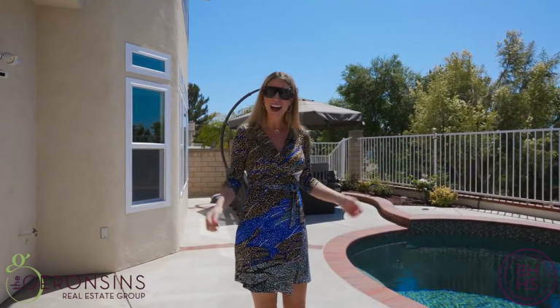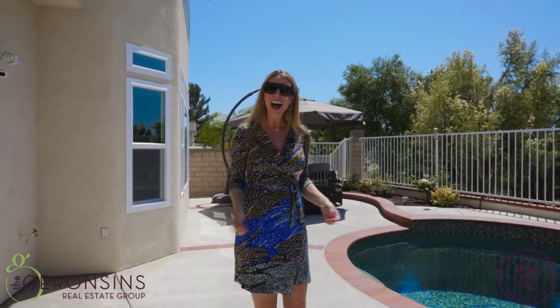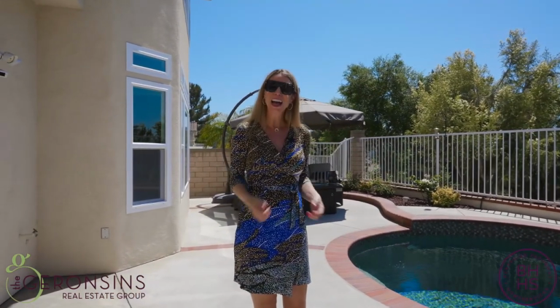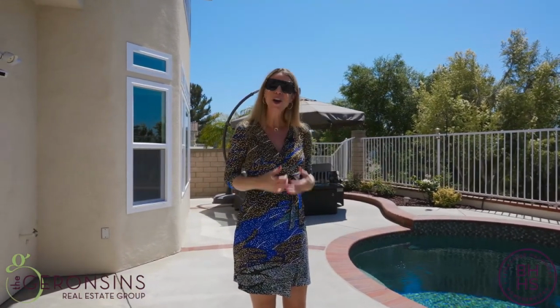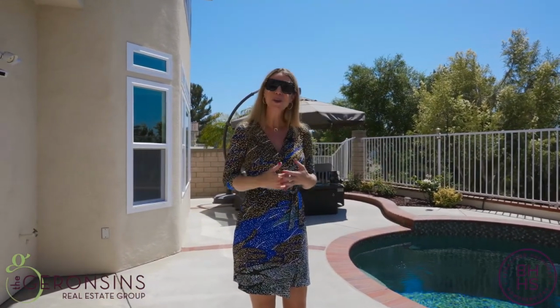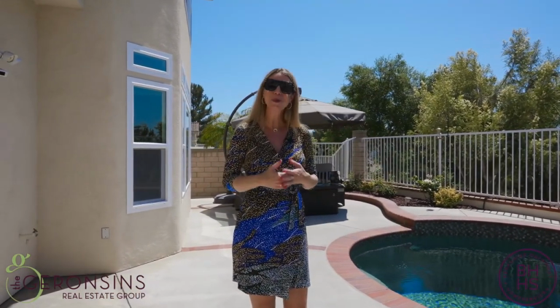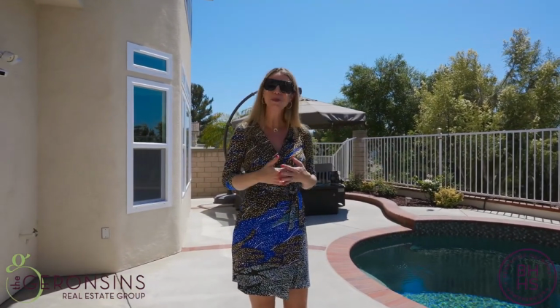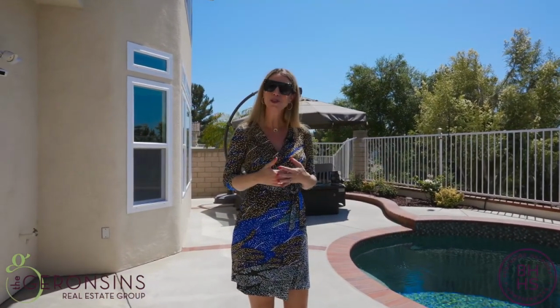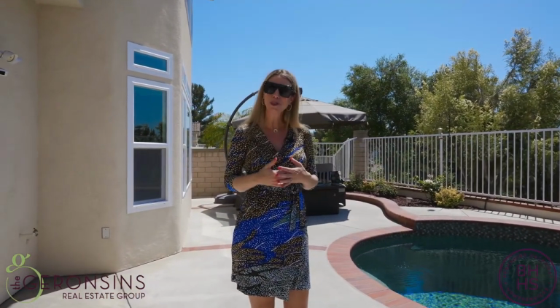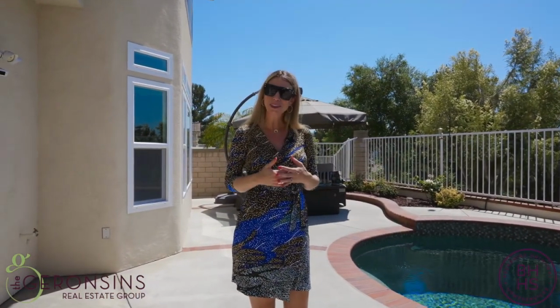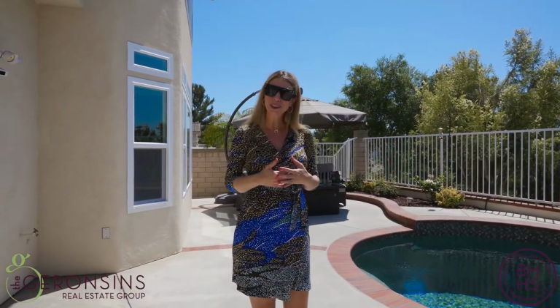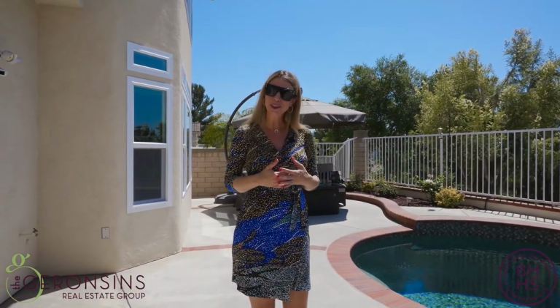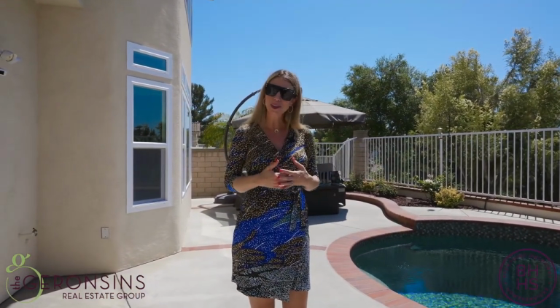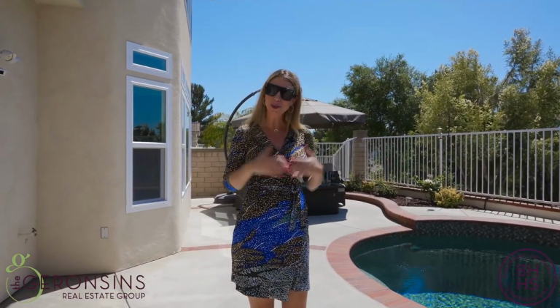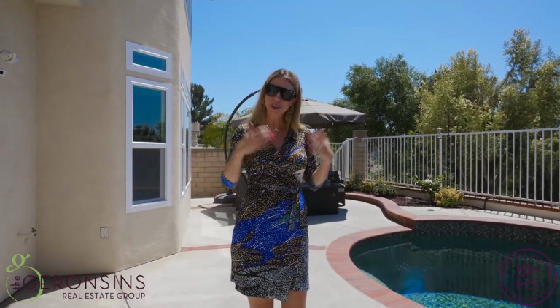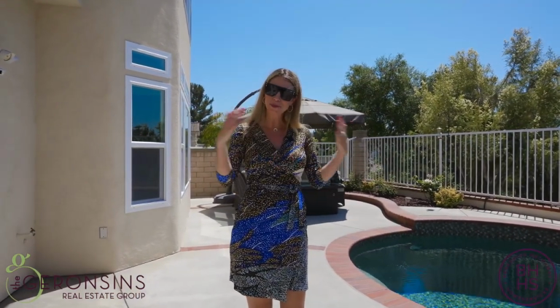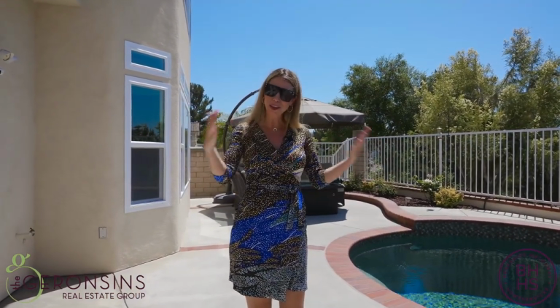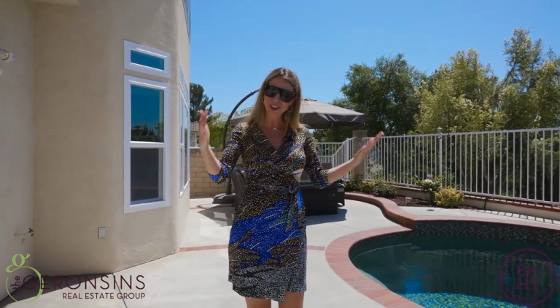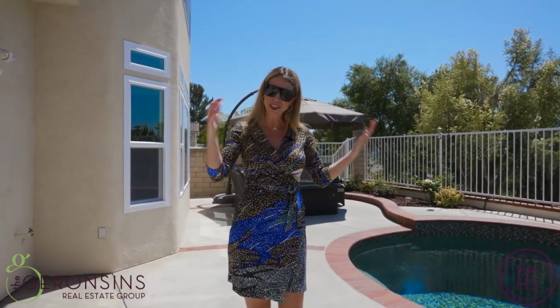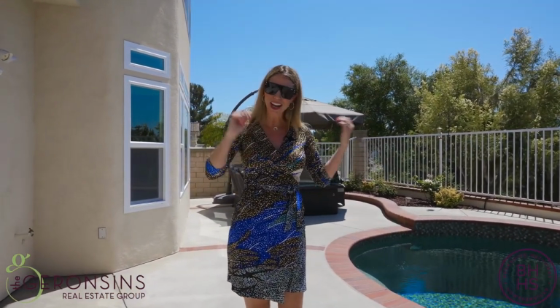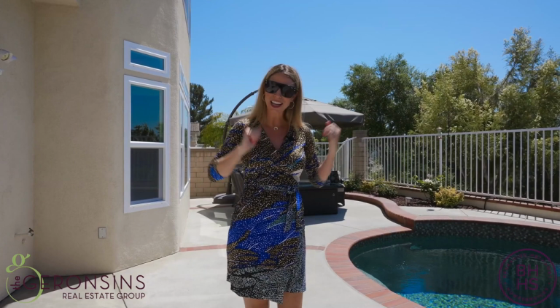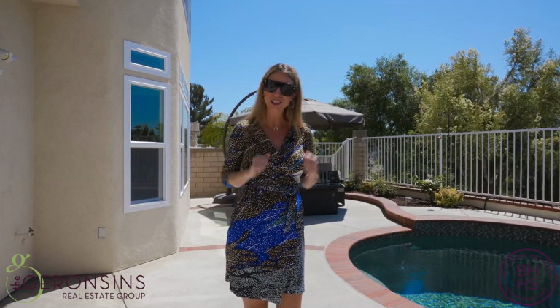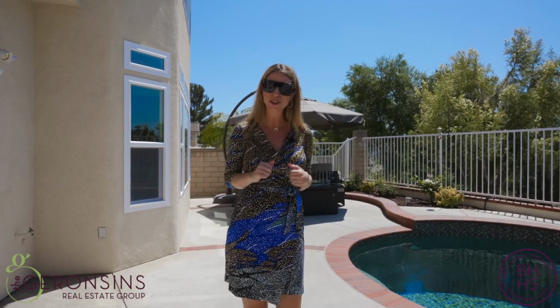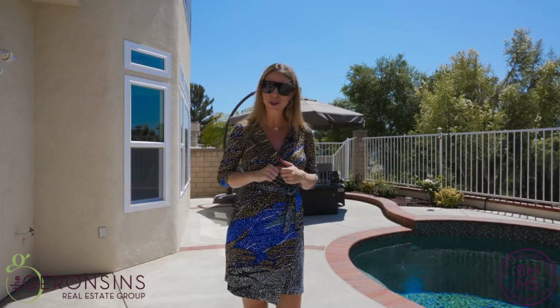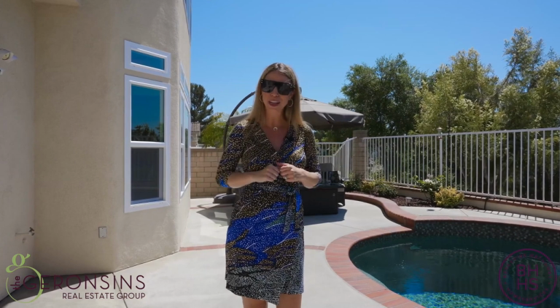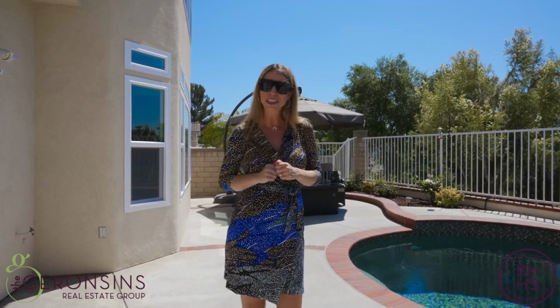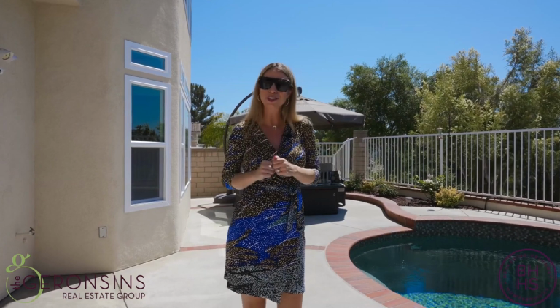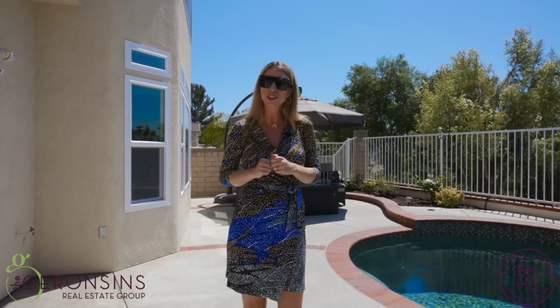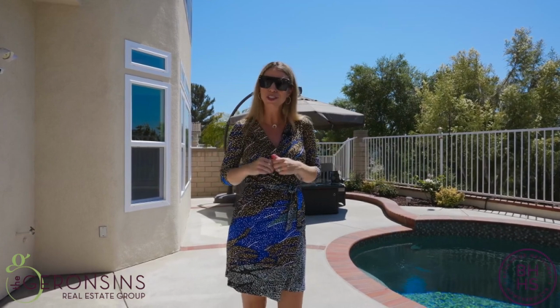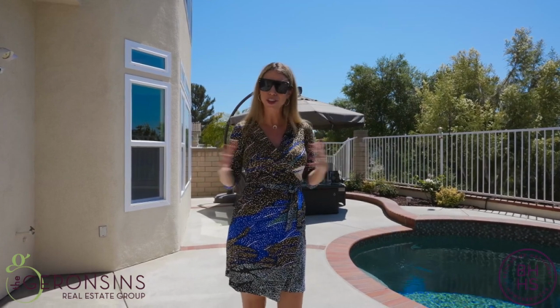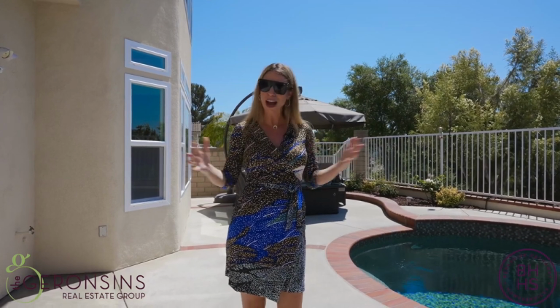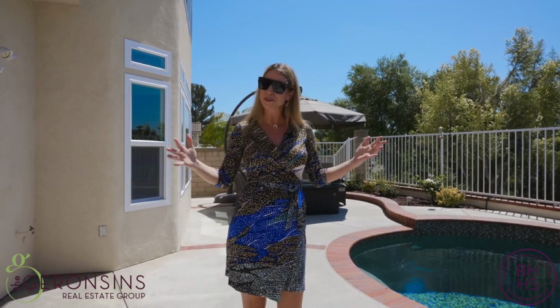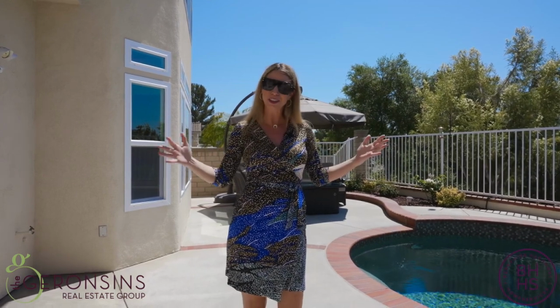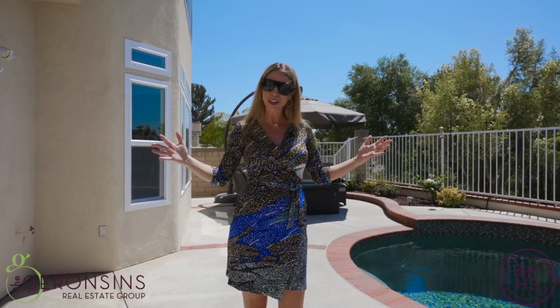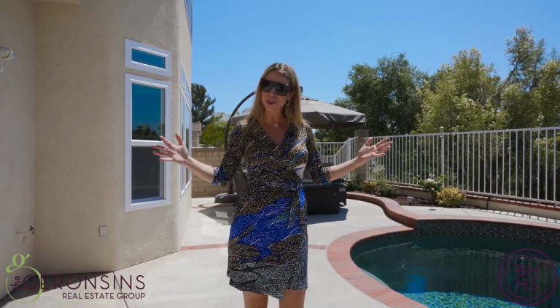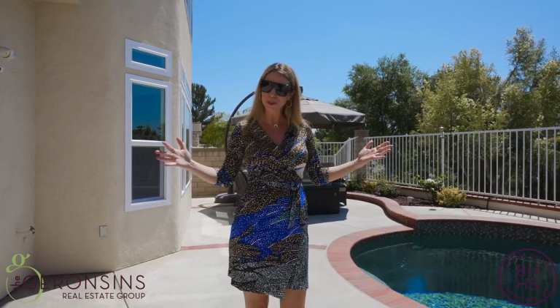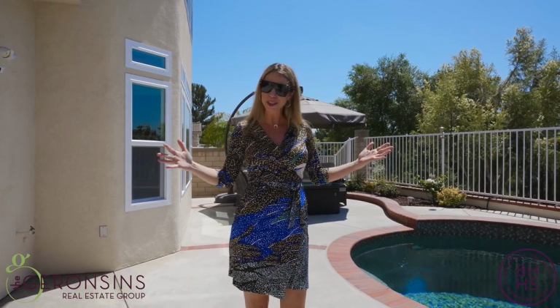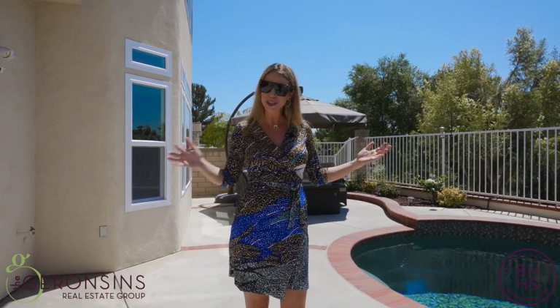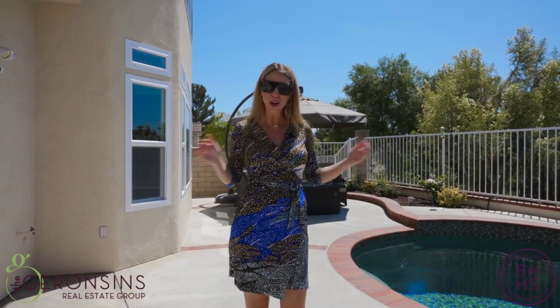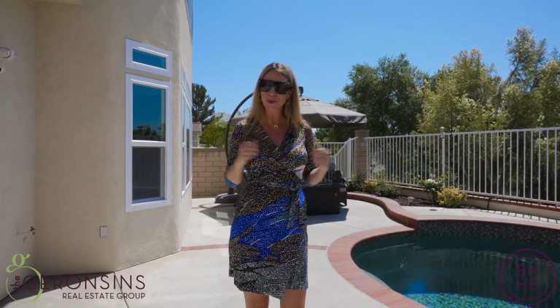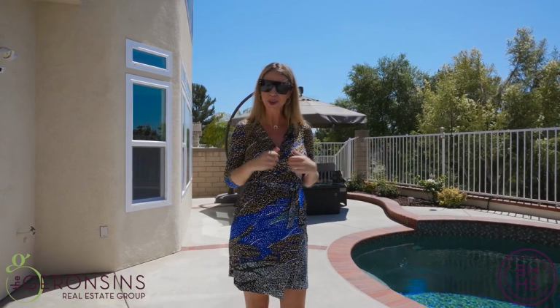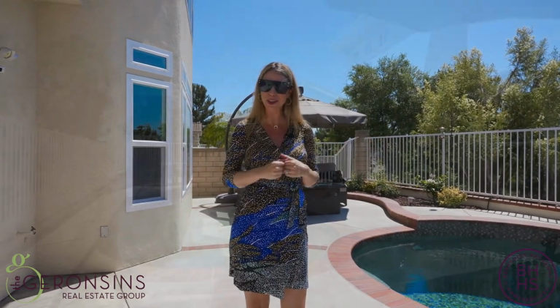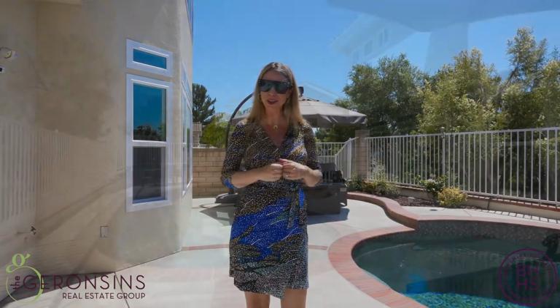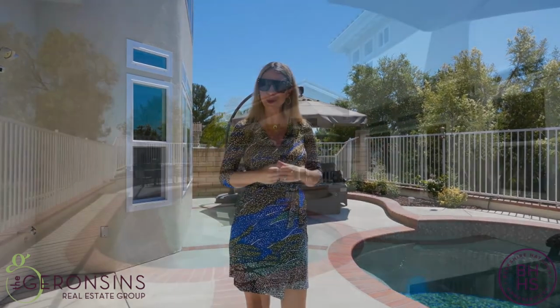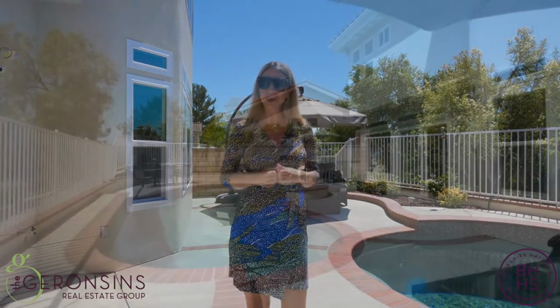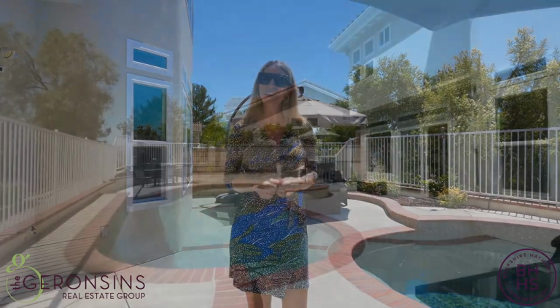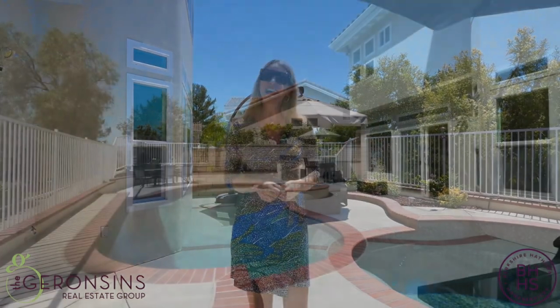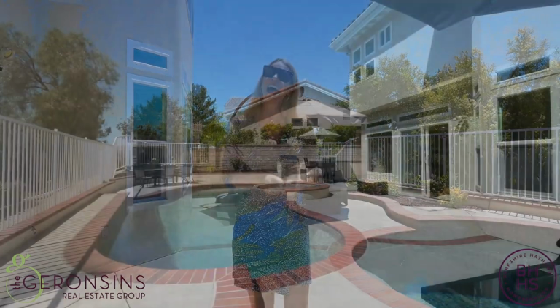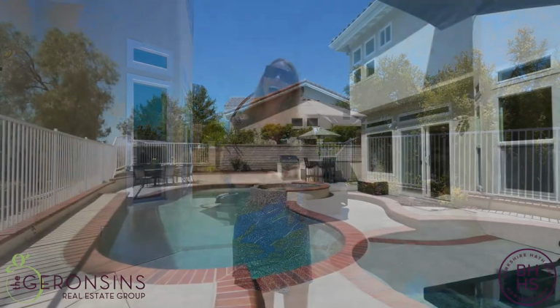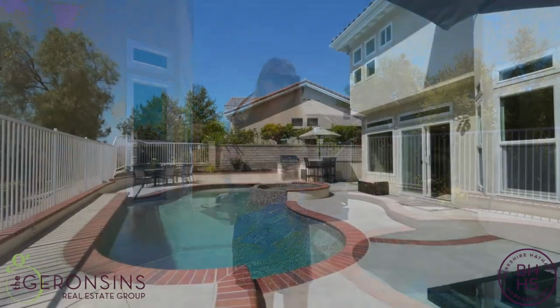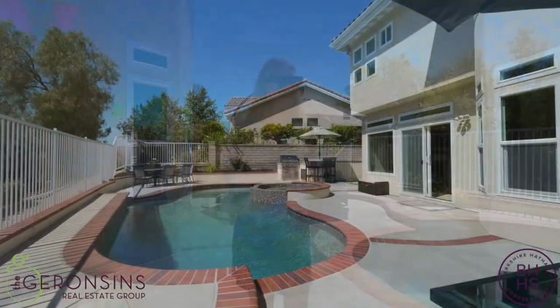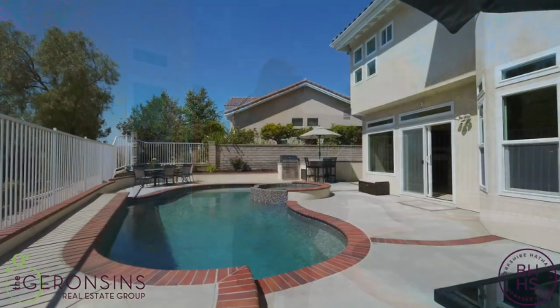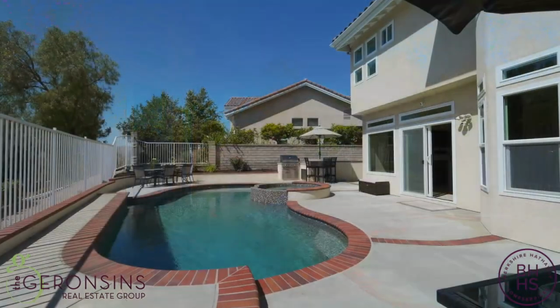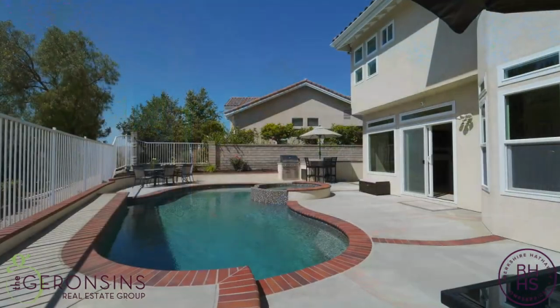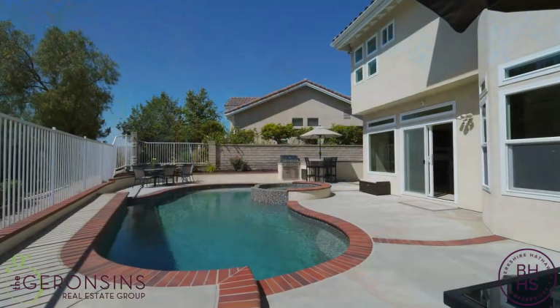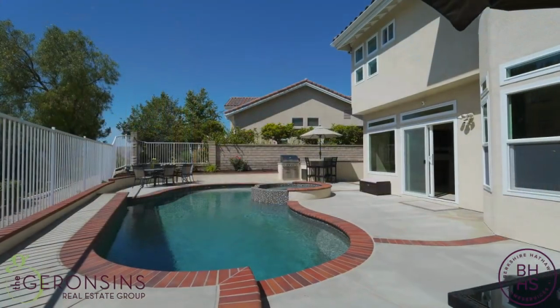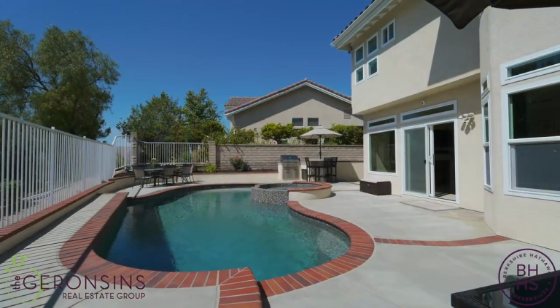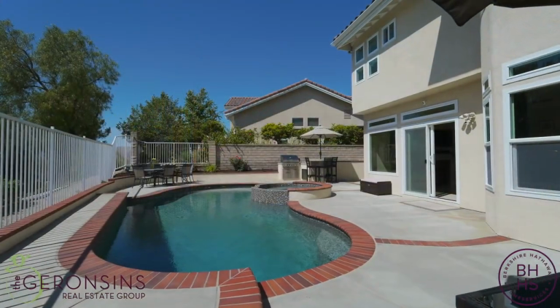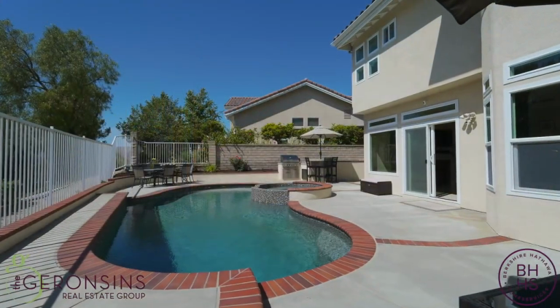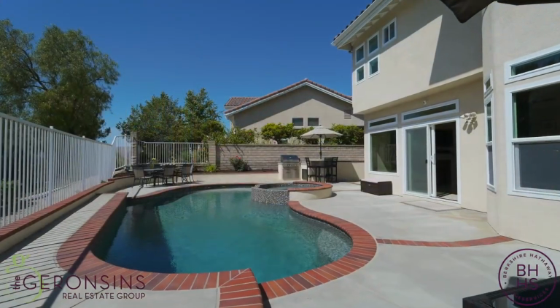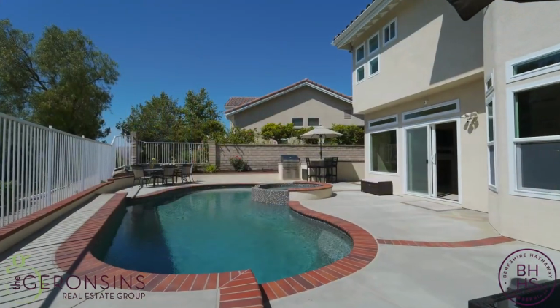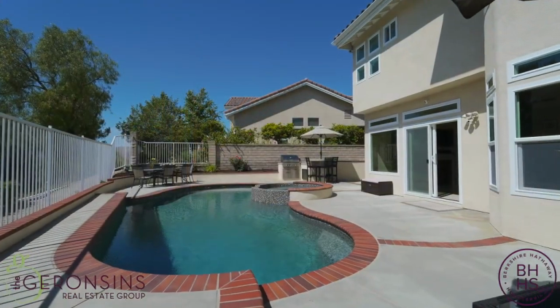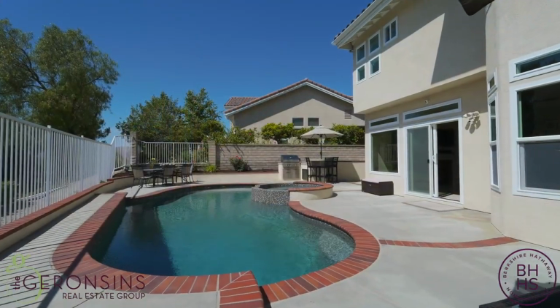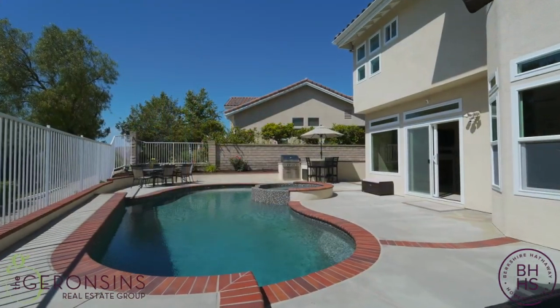I hope you enjoyed this tour as much as I enjoyed traveling through this home with you. Have a wonderful, wonderful day.